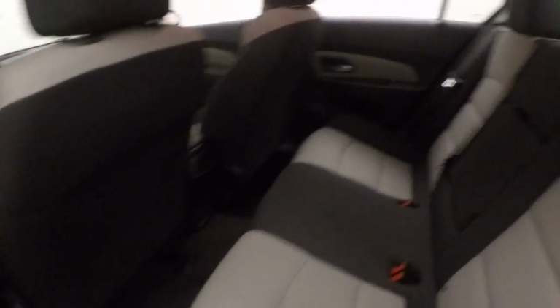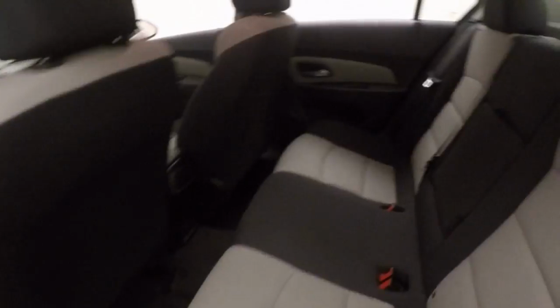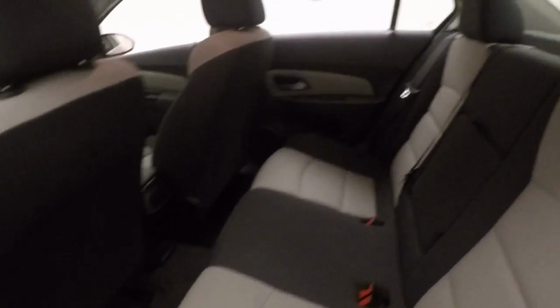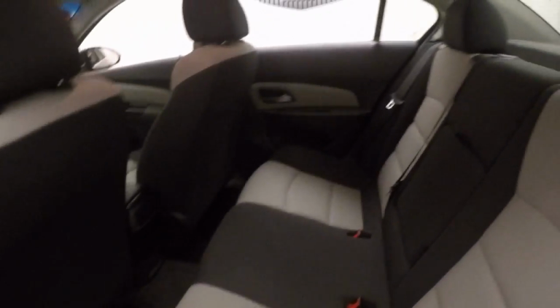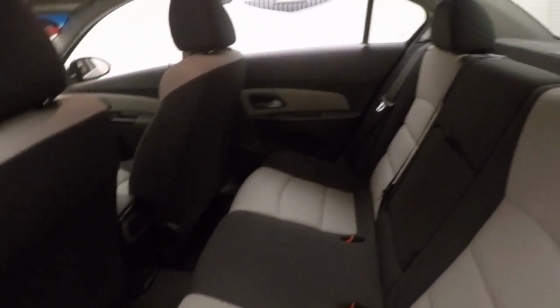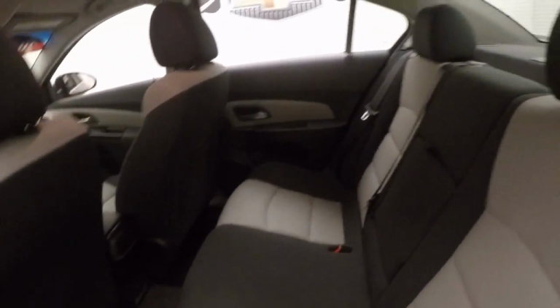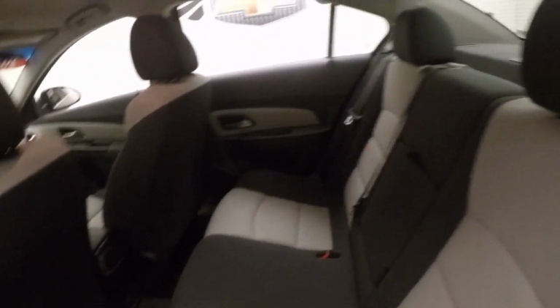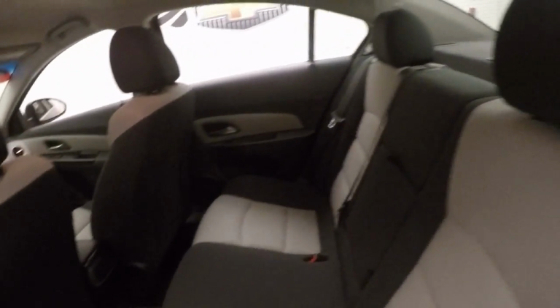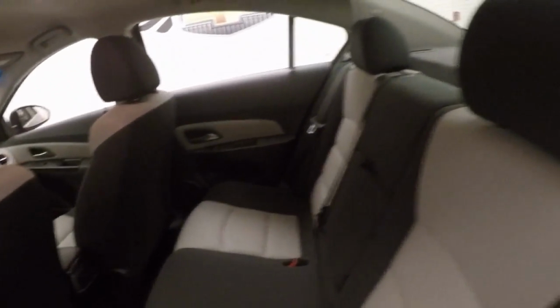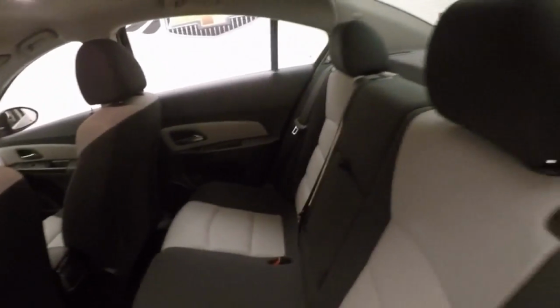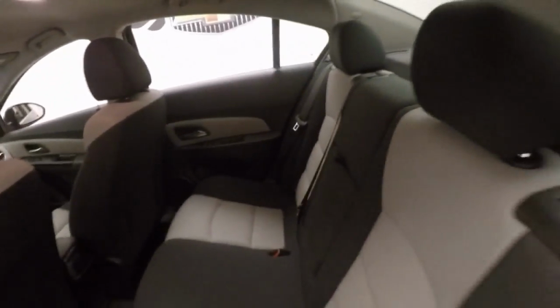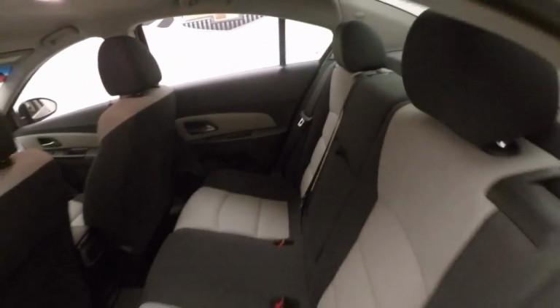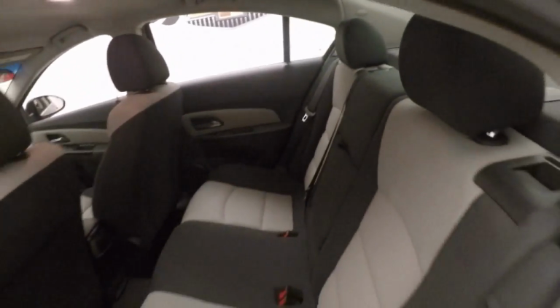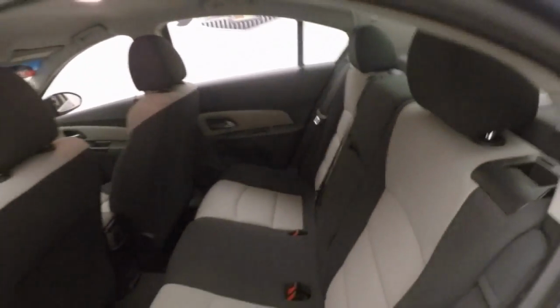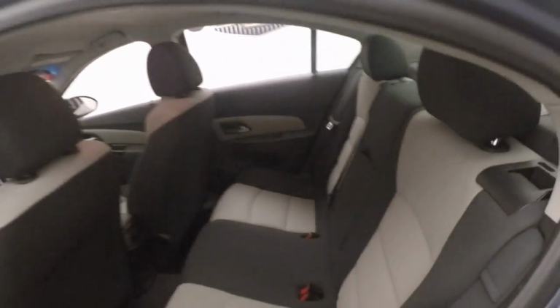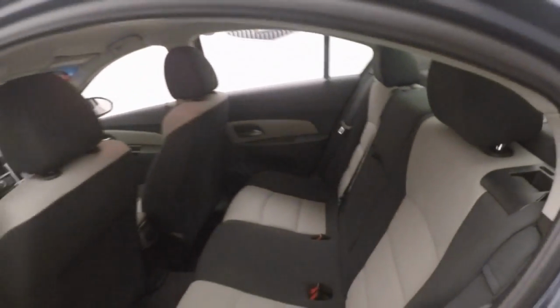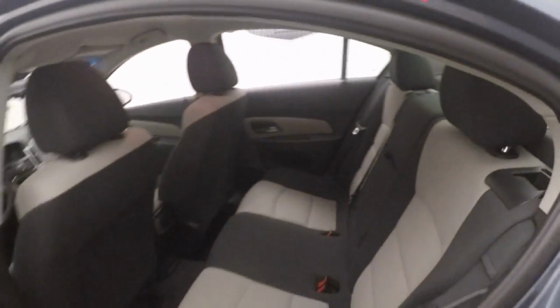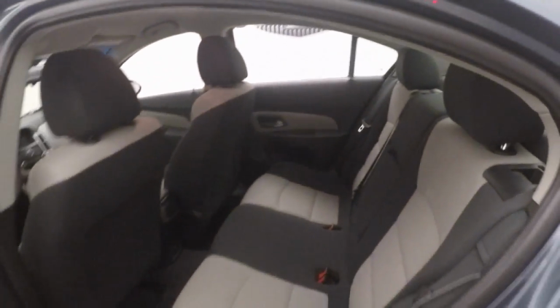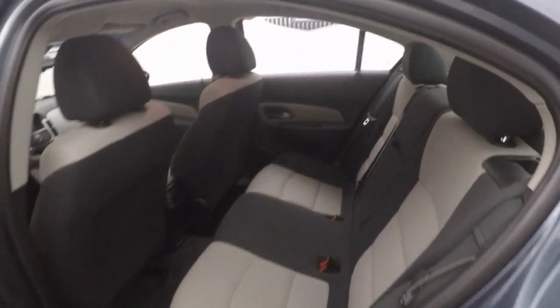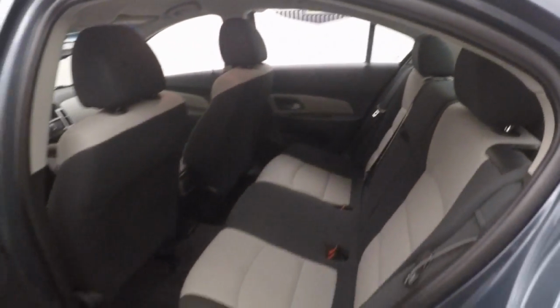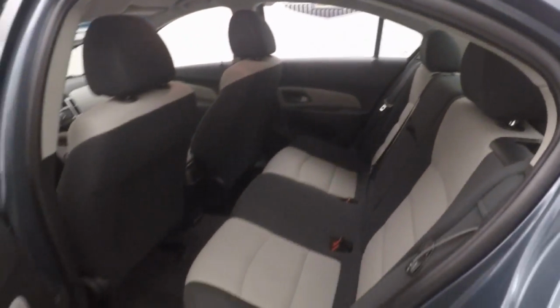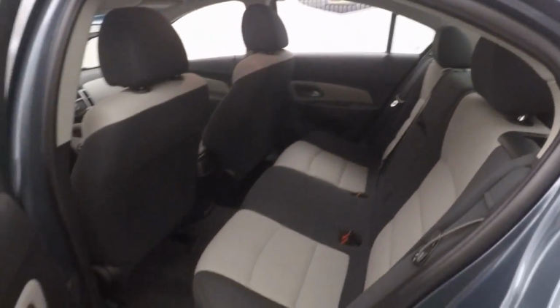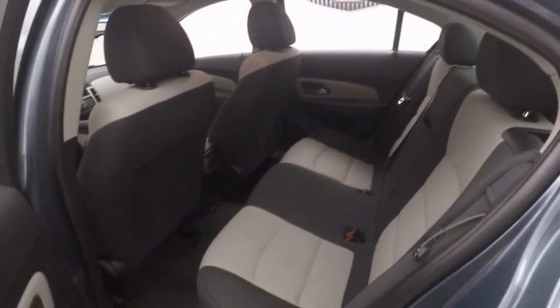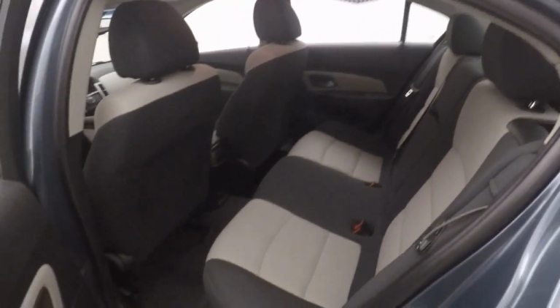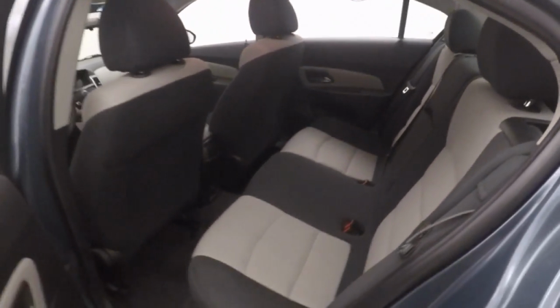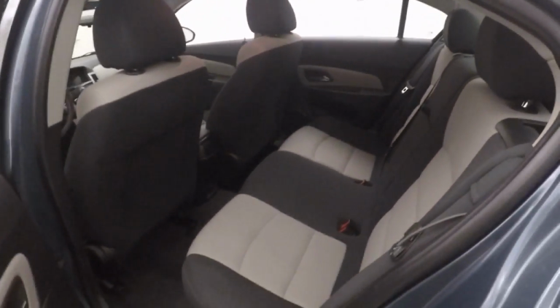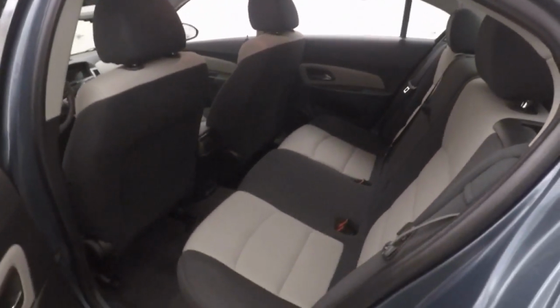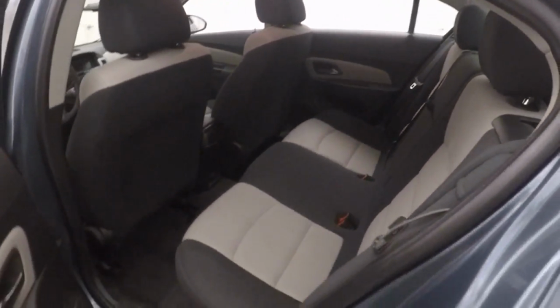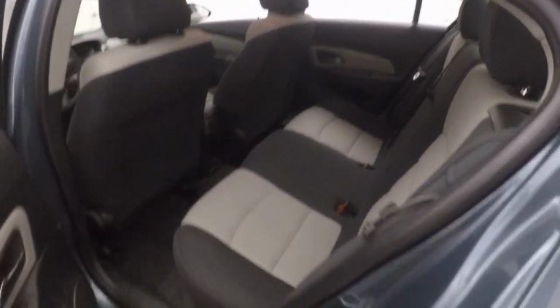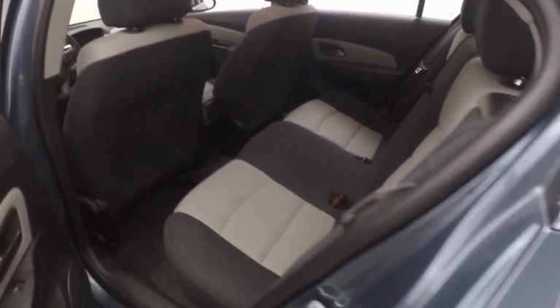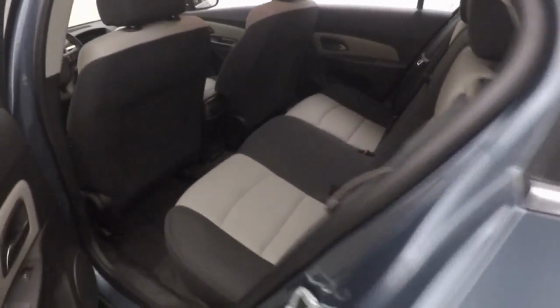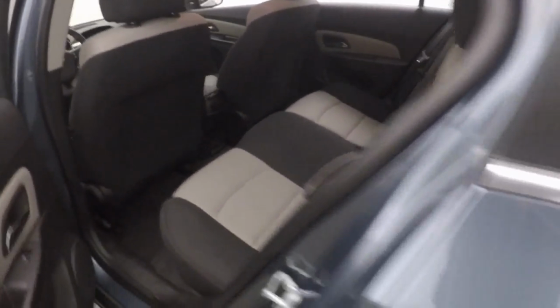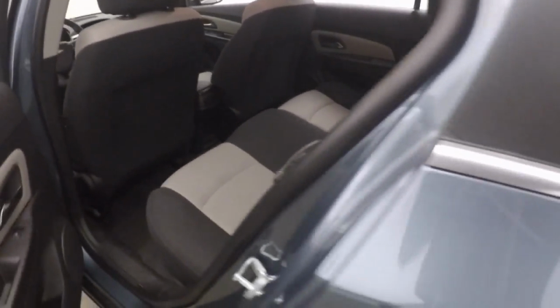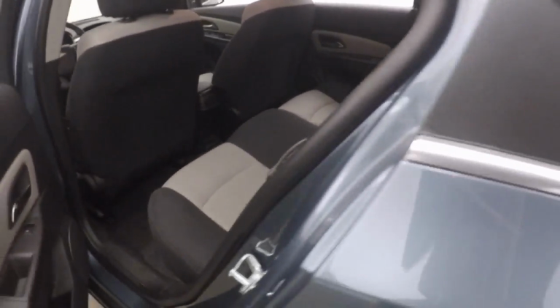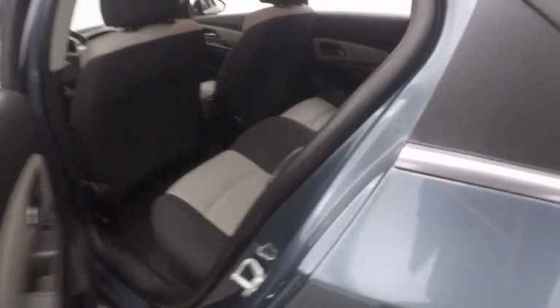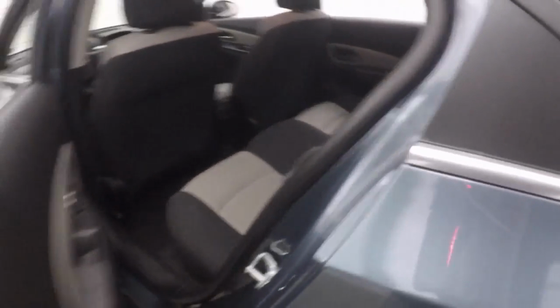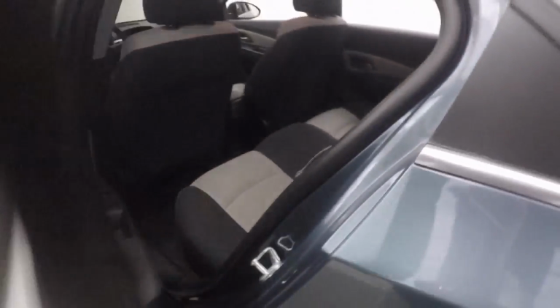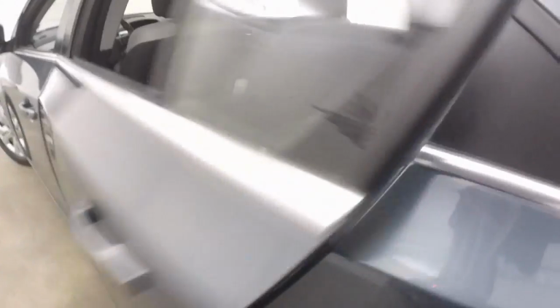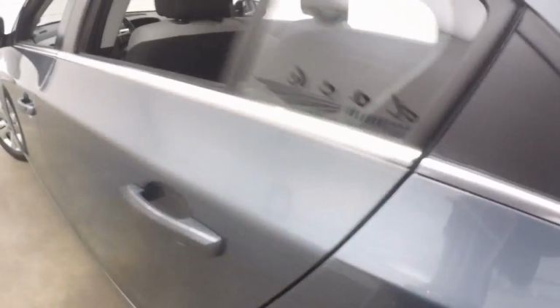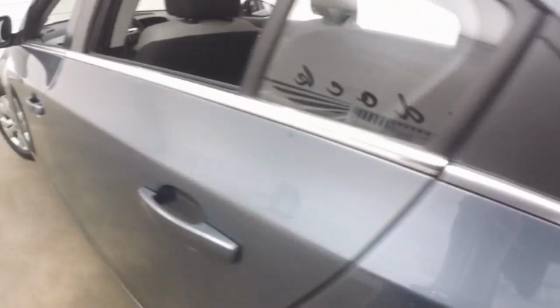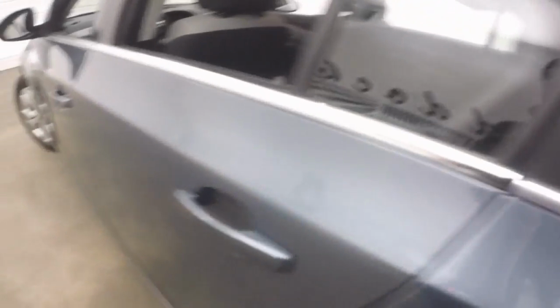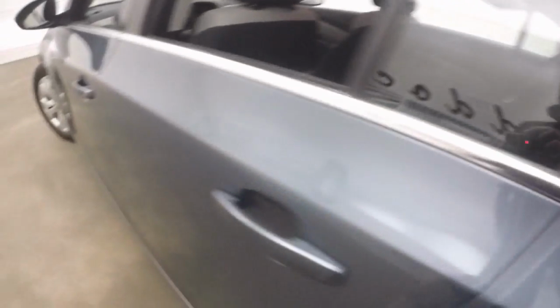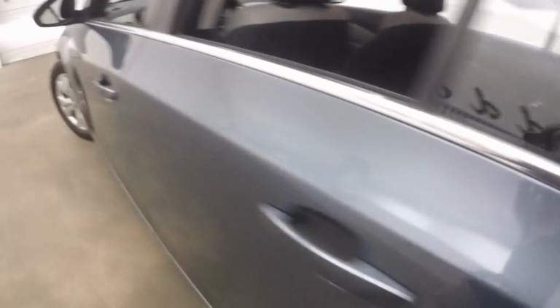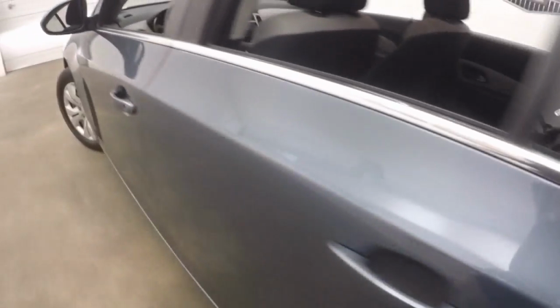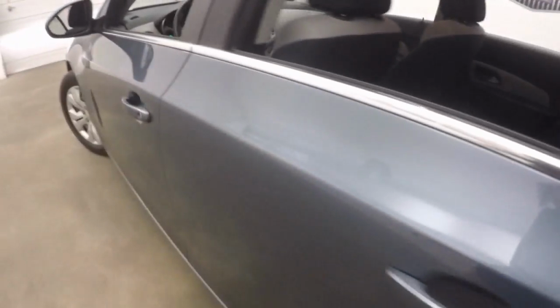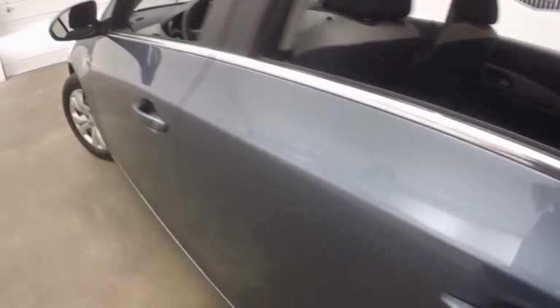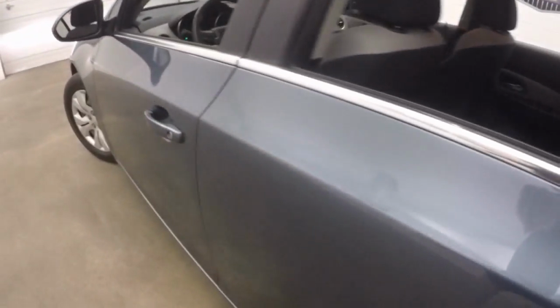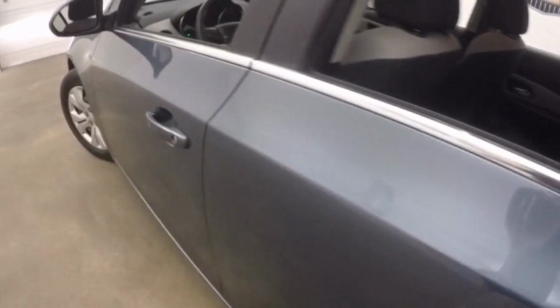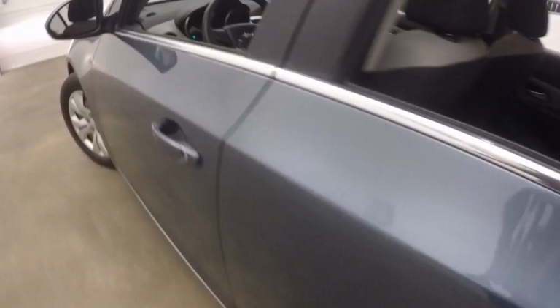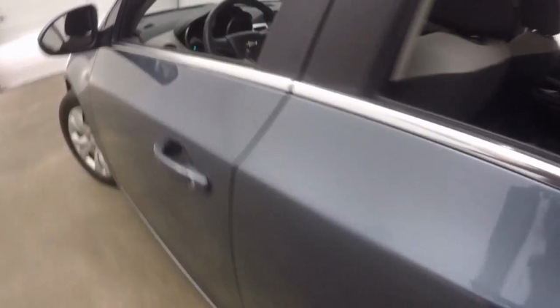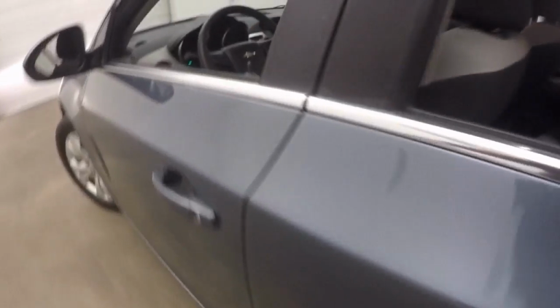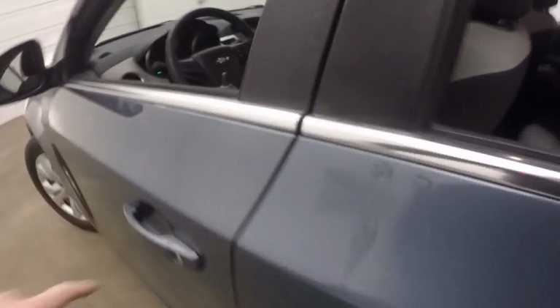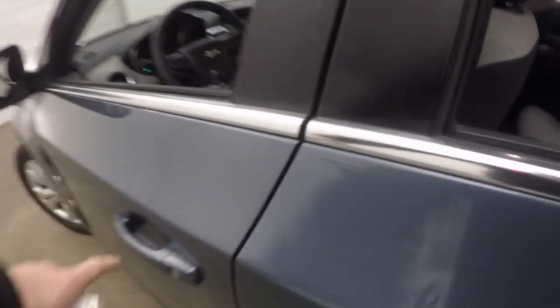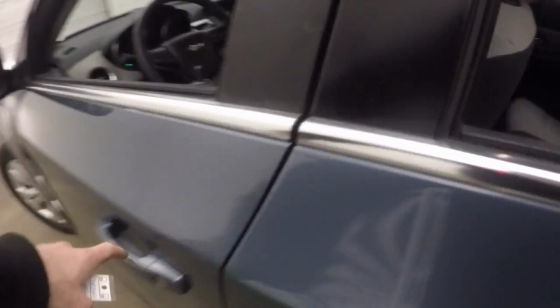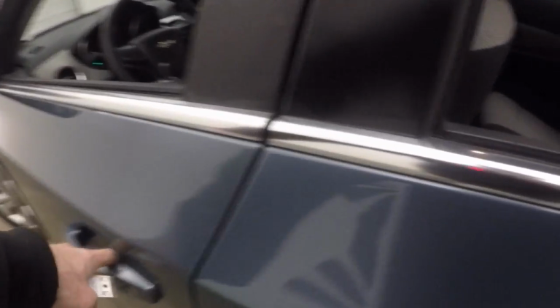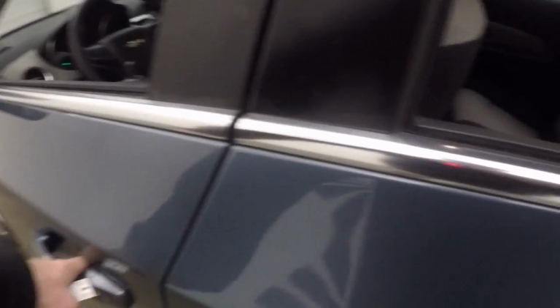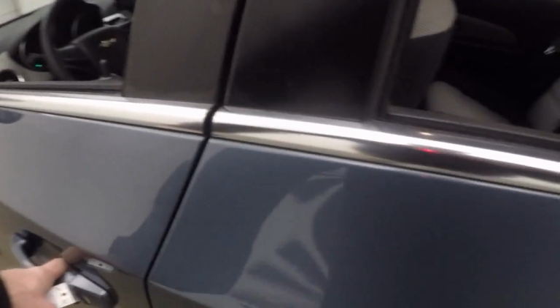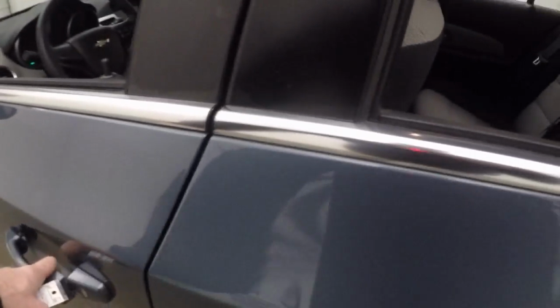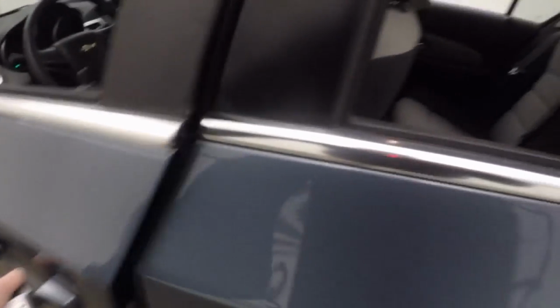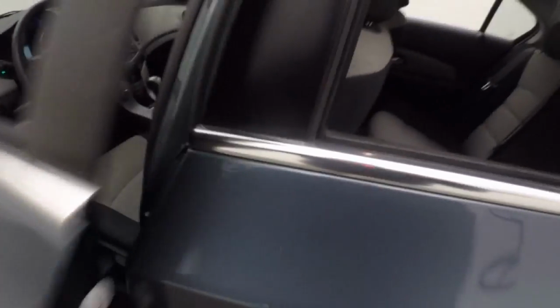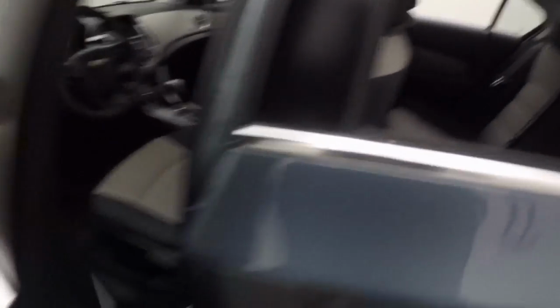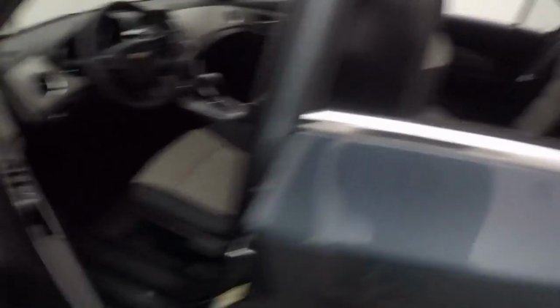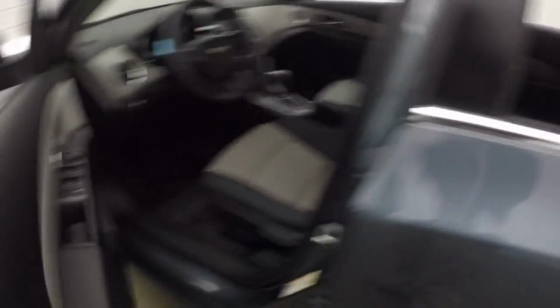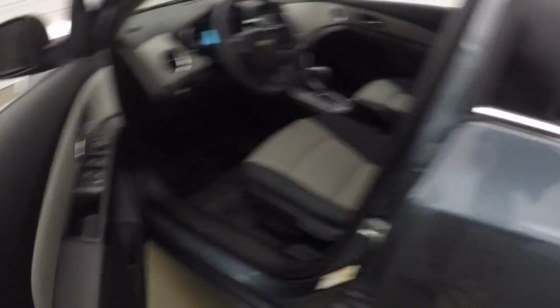Interior is in good shape. Nice black and silver color combination here.